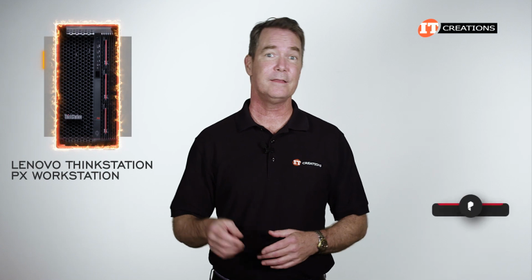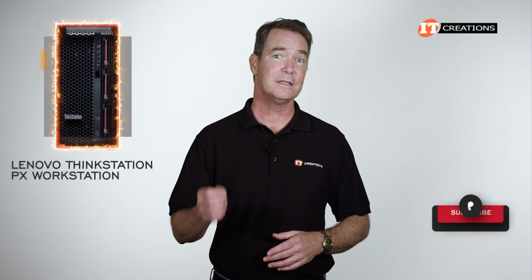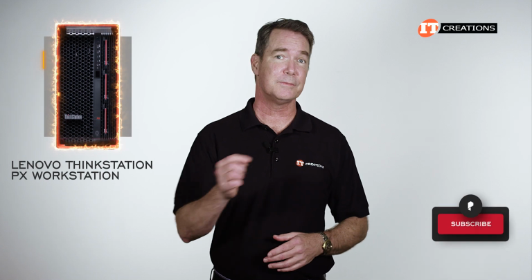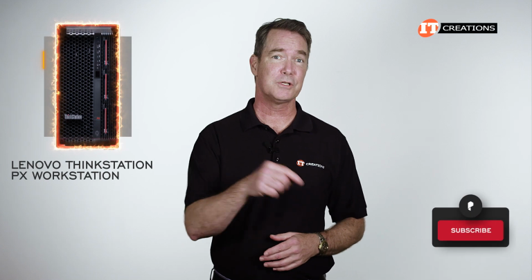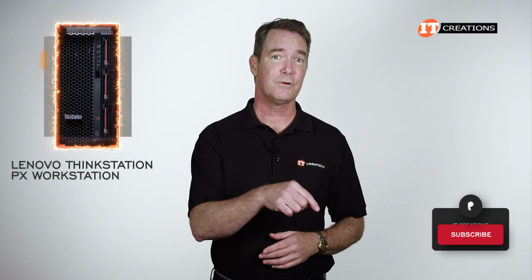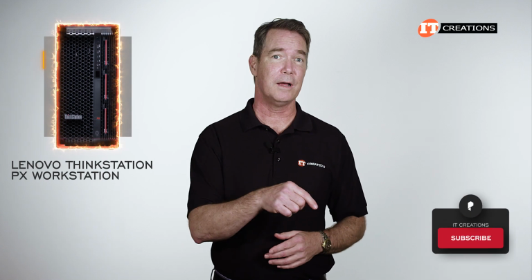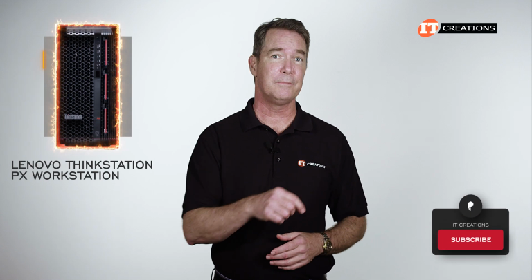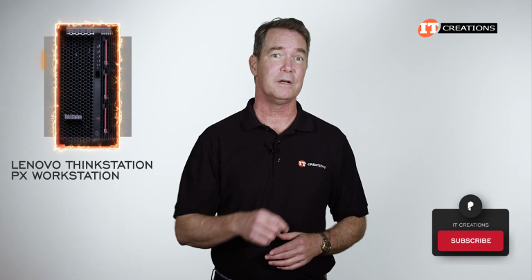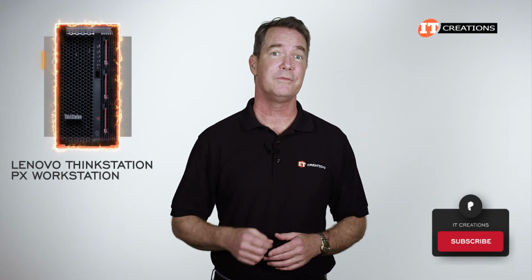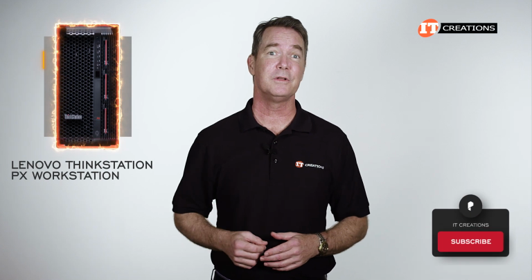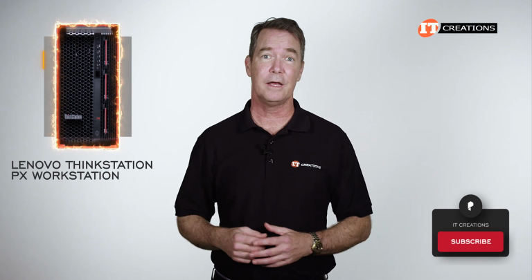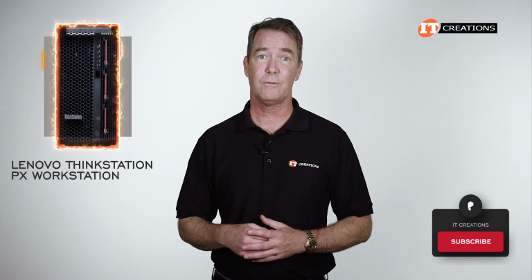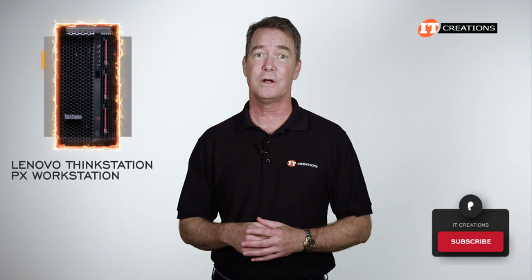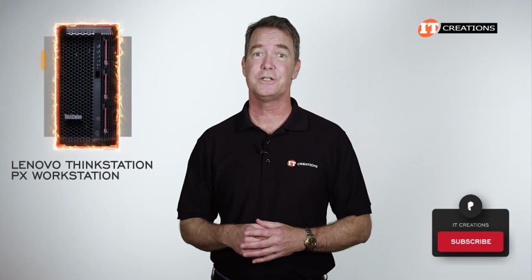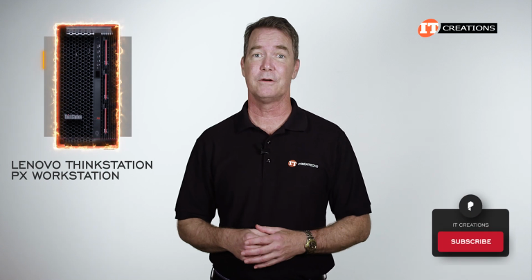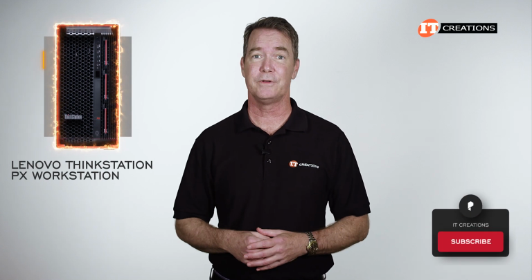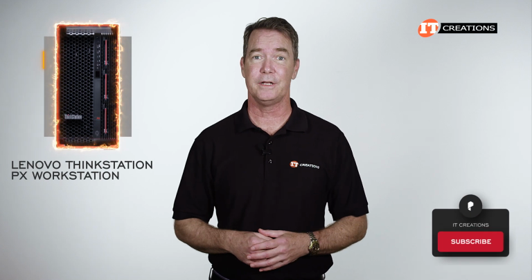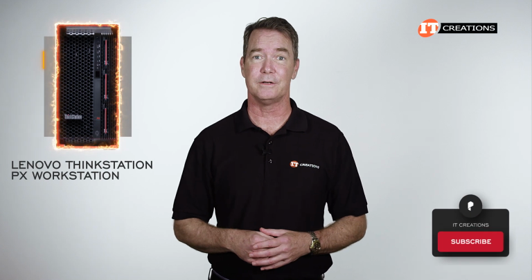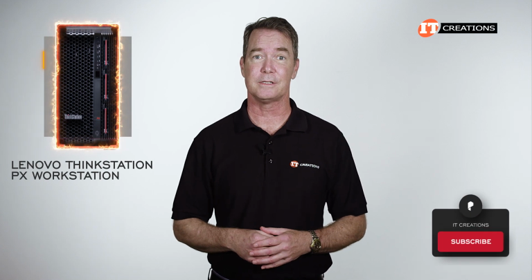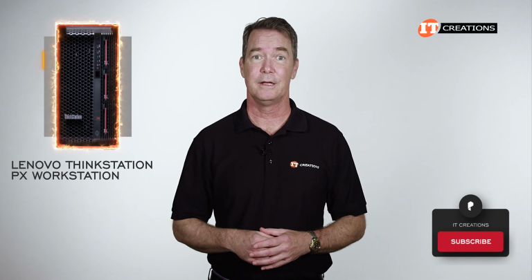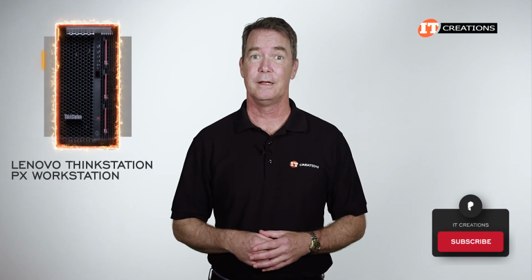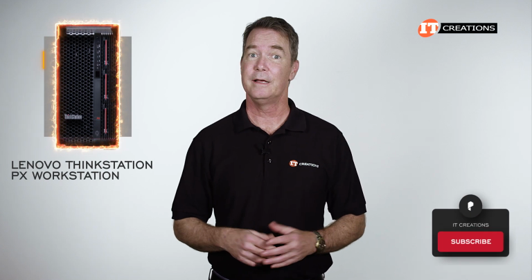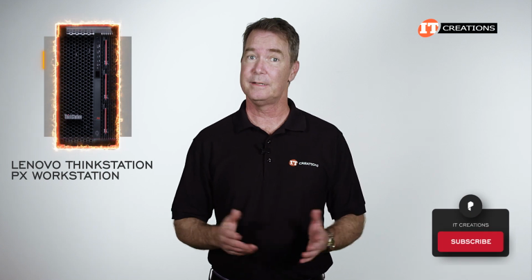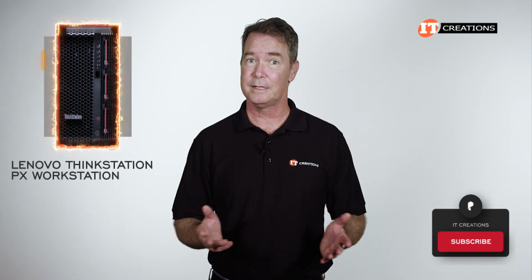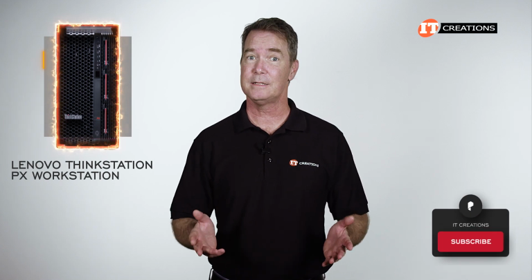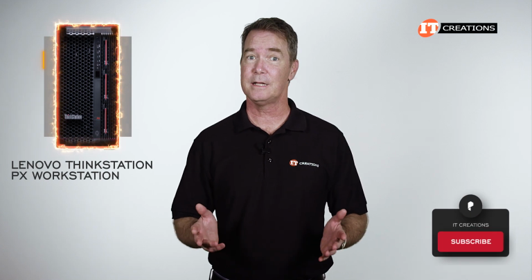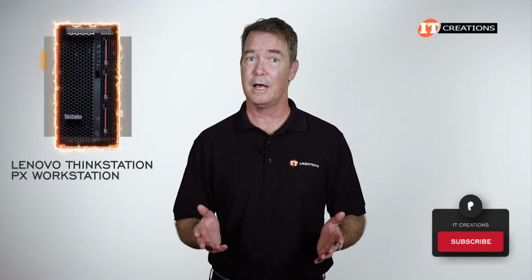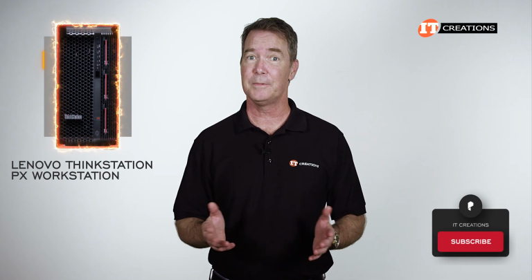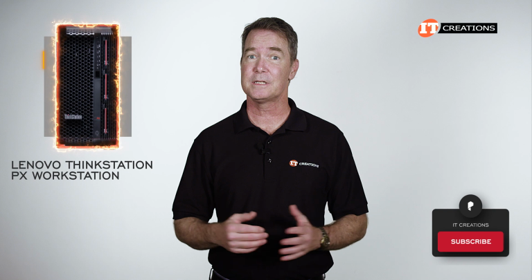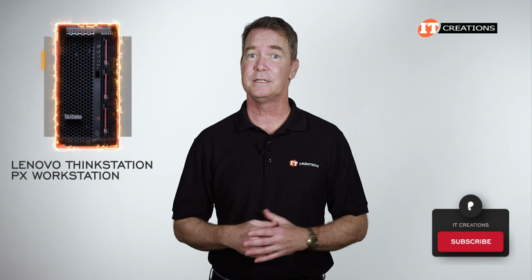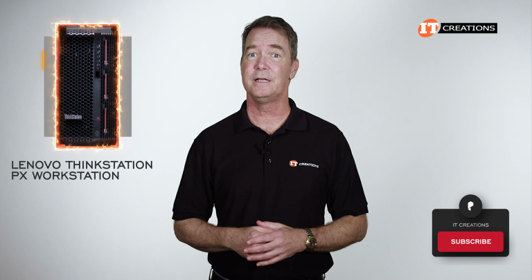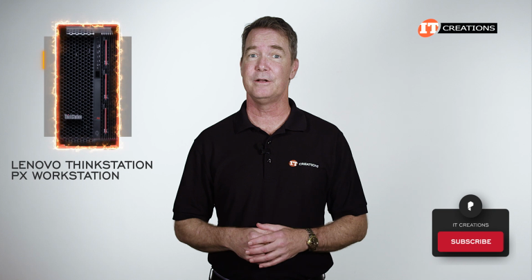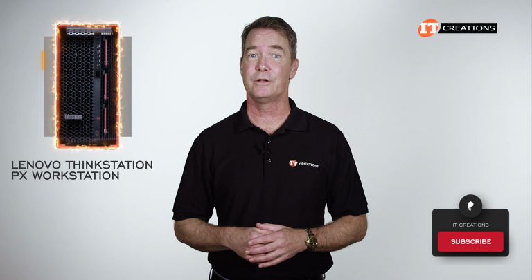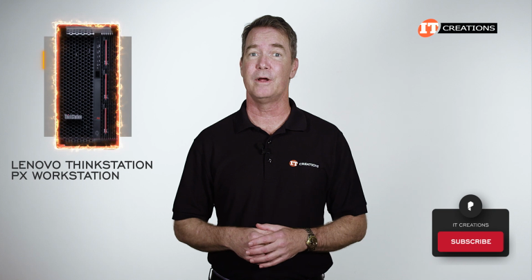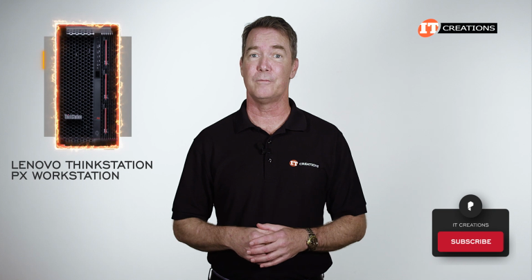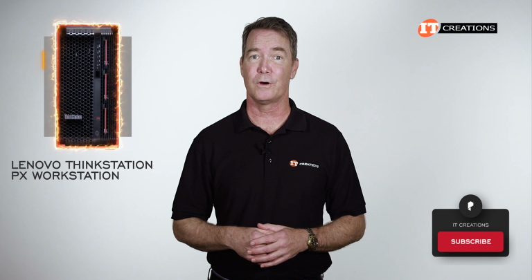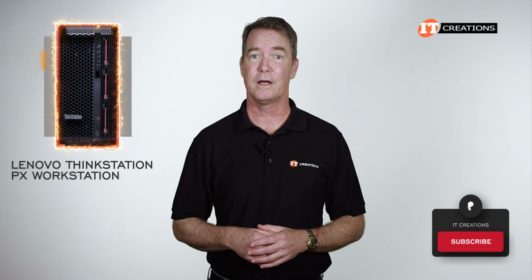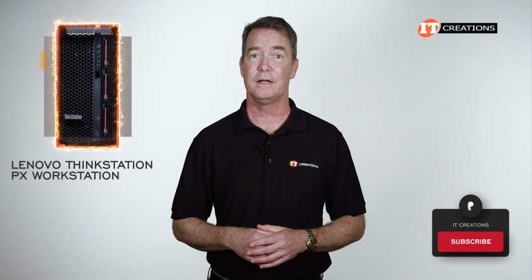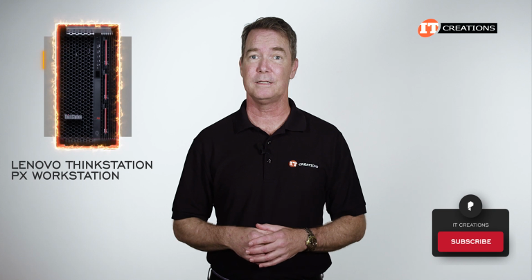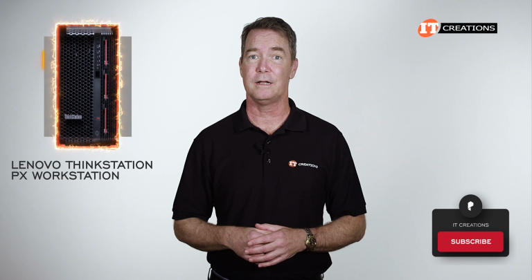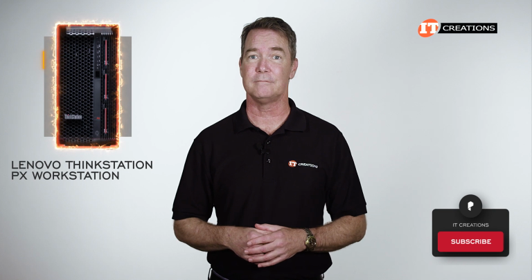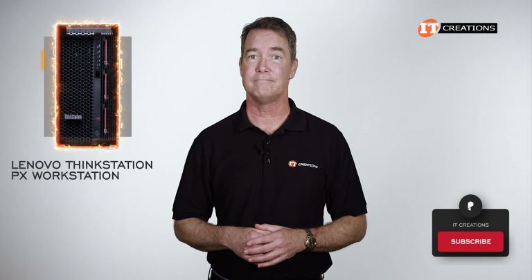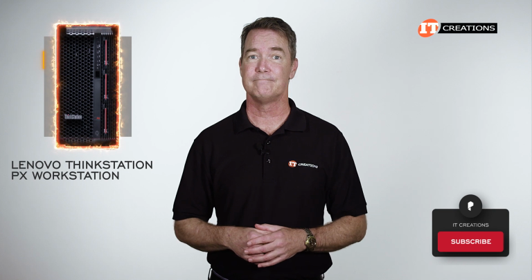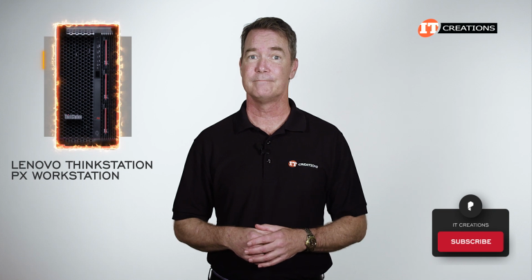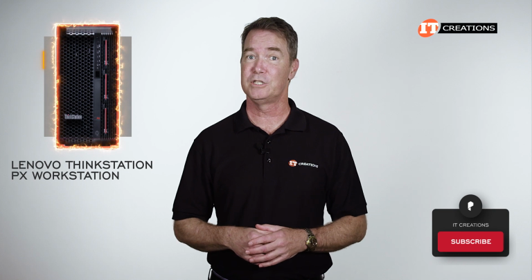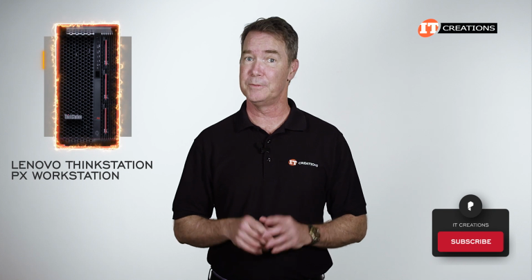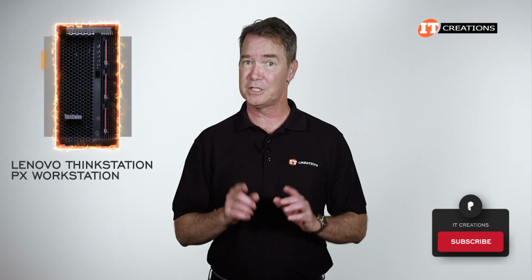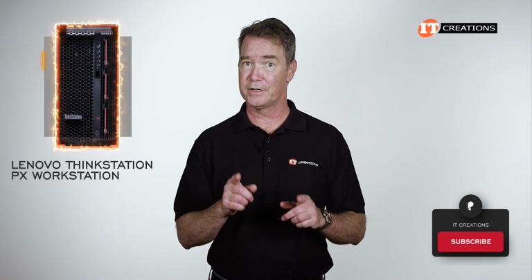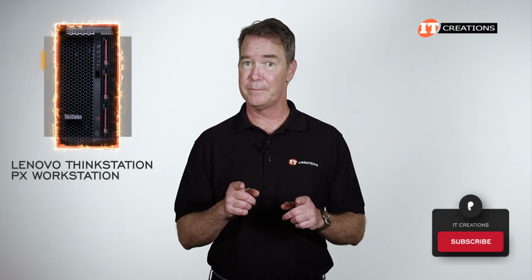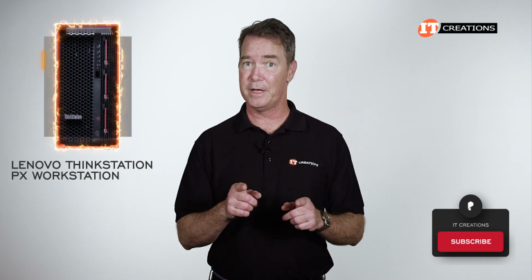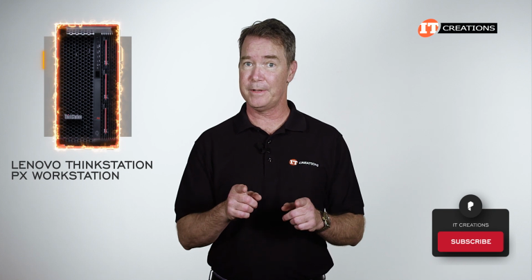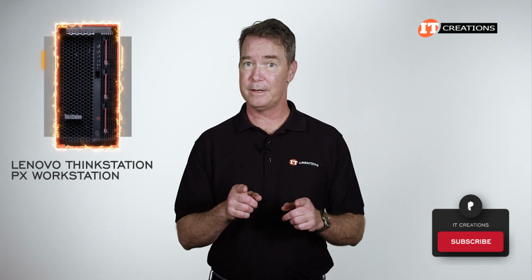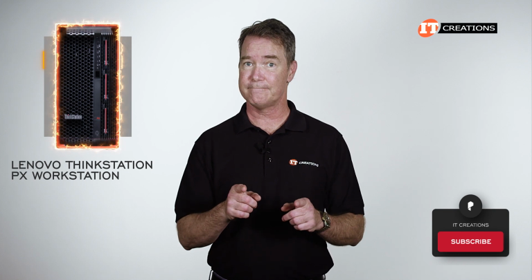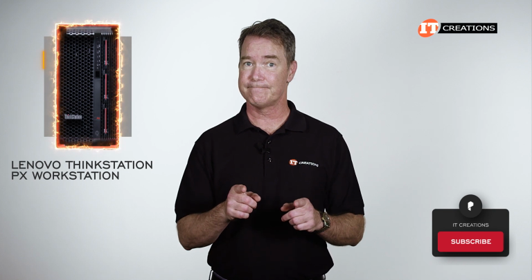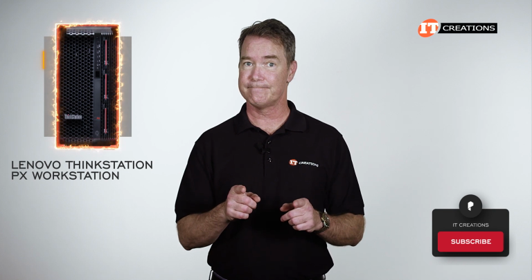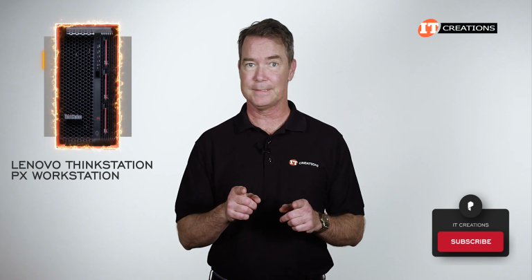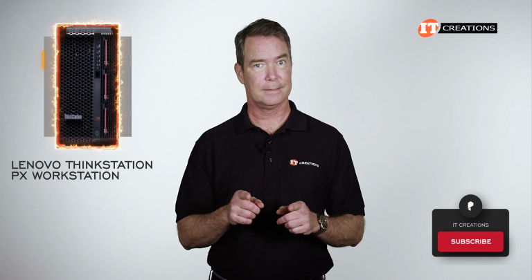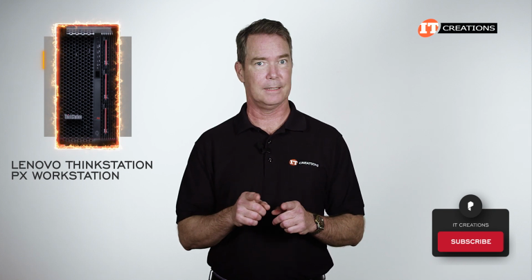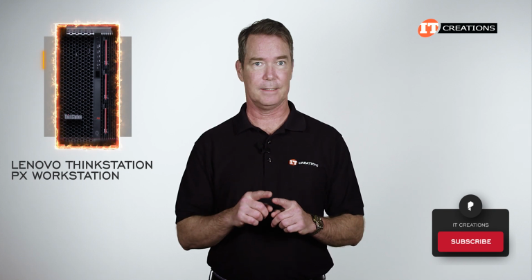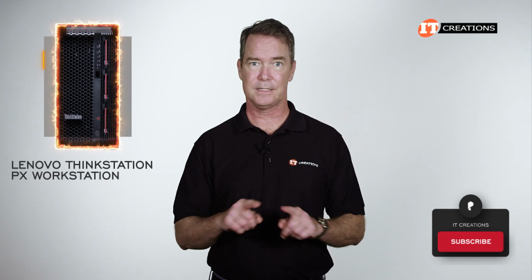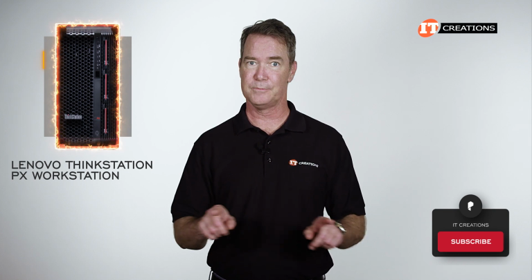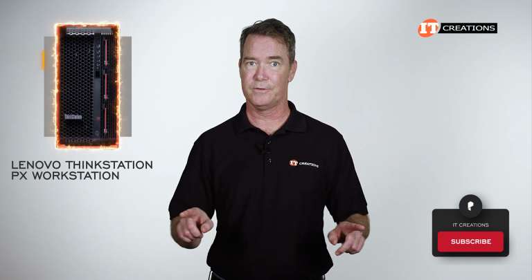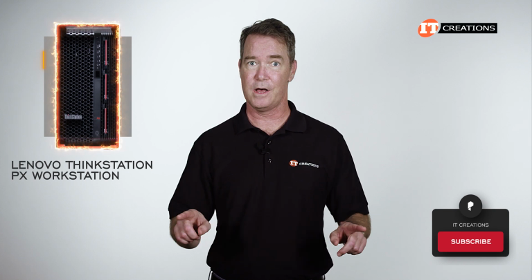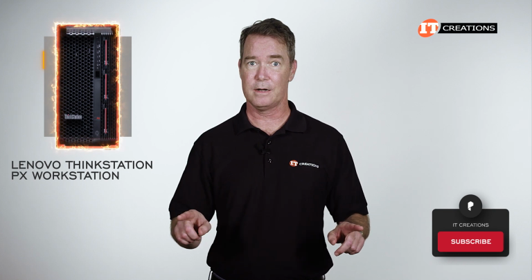Hit that subscribe button if you like watching our videos. It does help us continue to create more content. Too much of a commitment? Then let's move on.